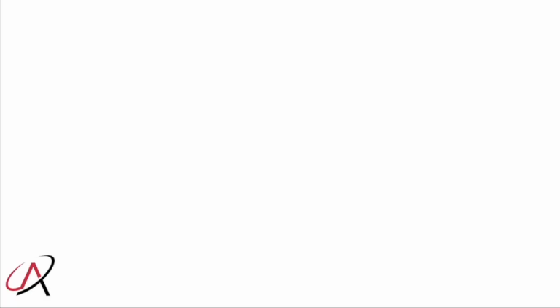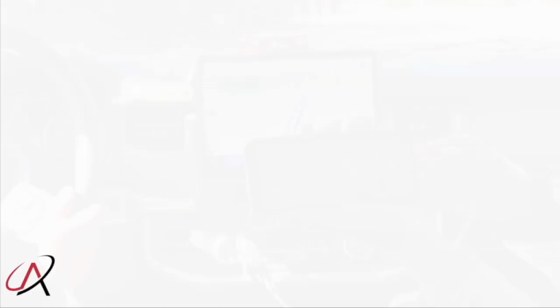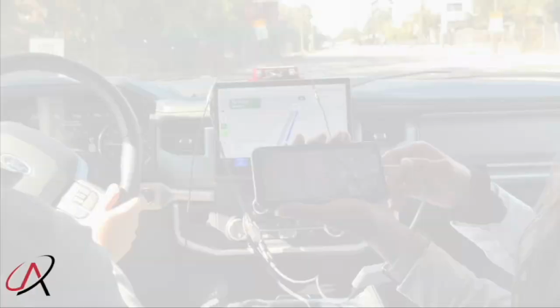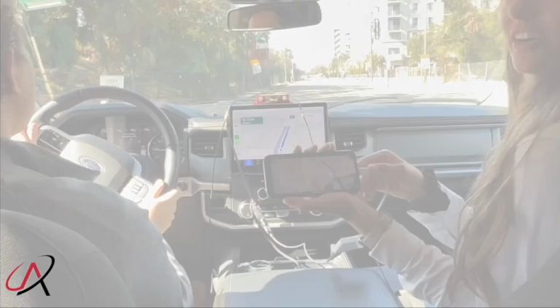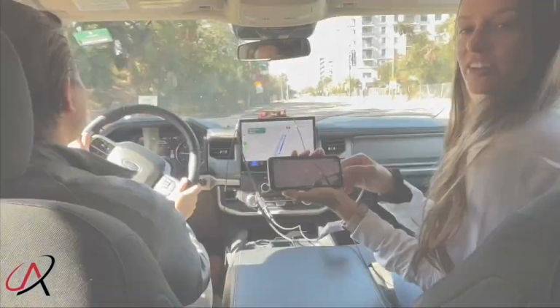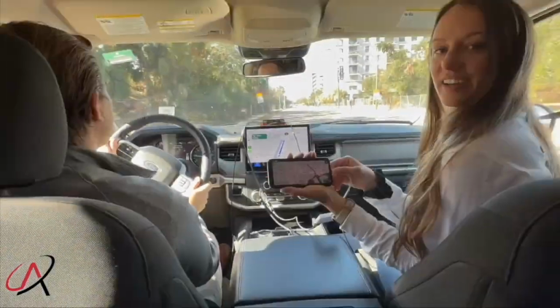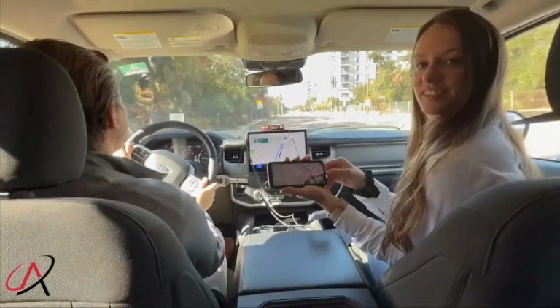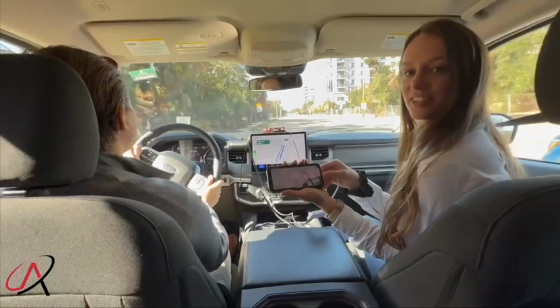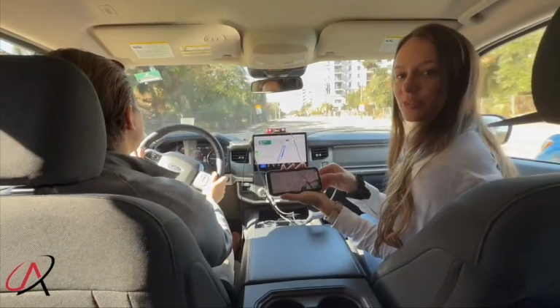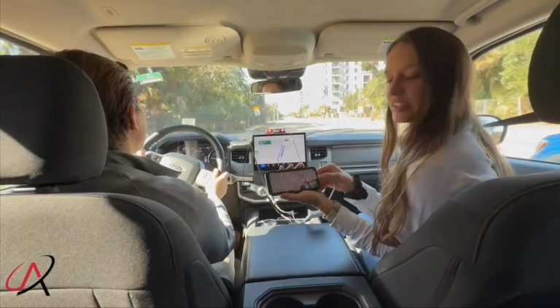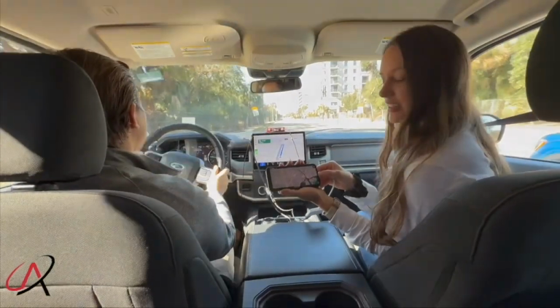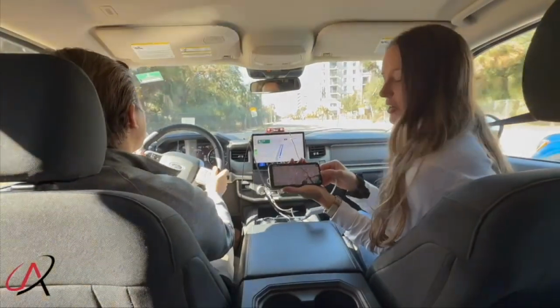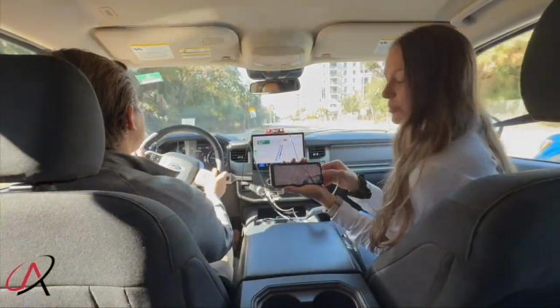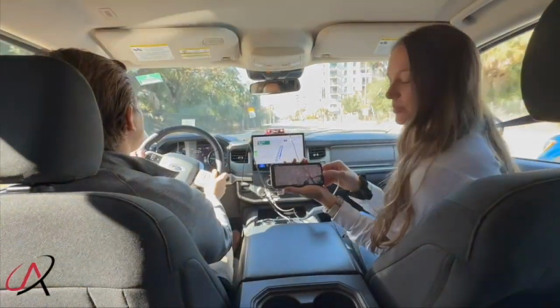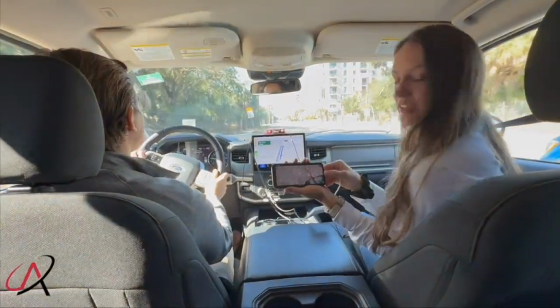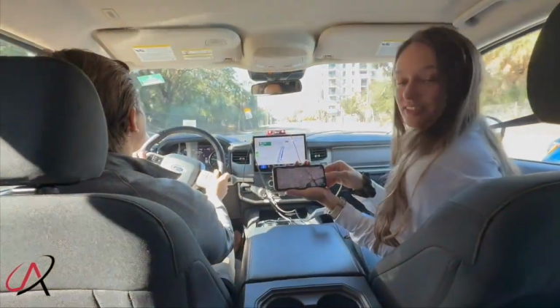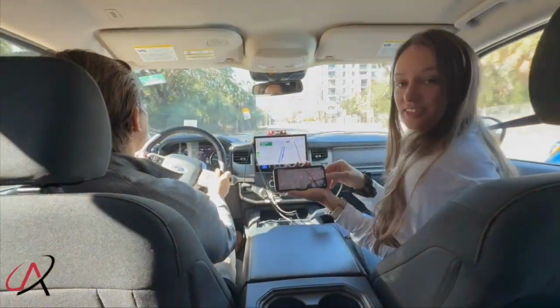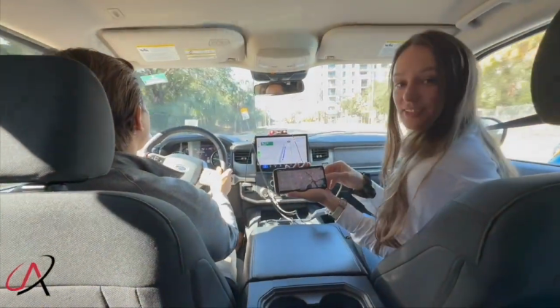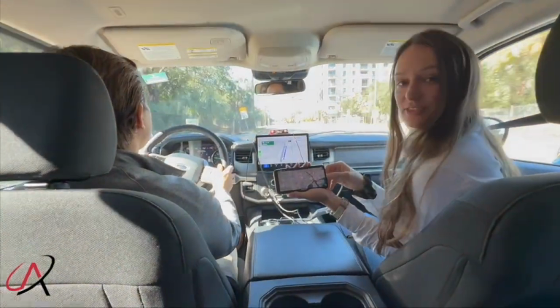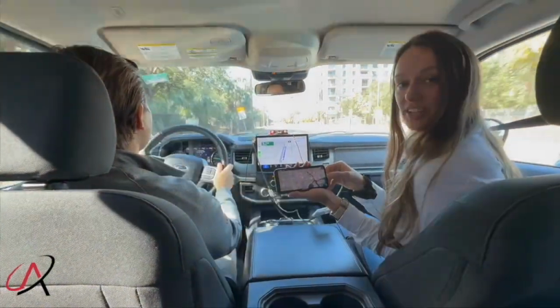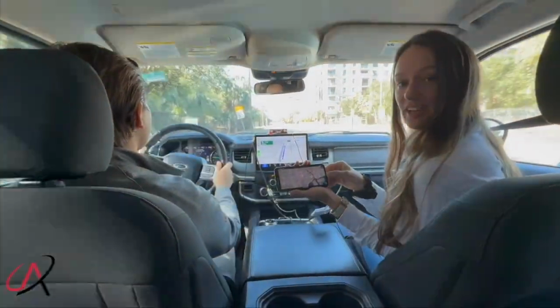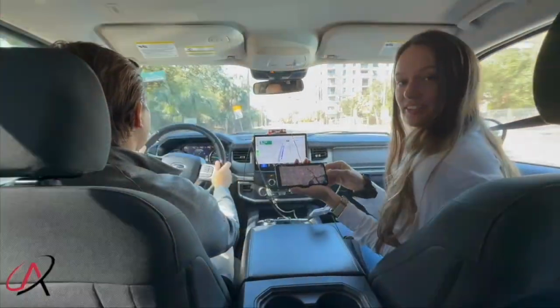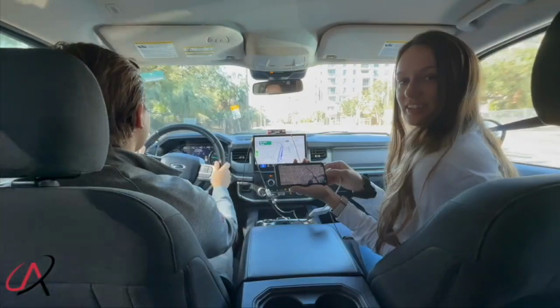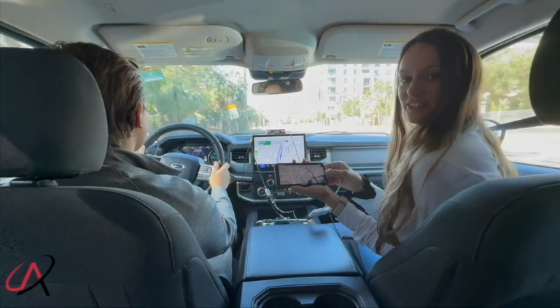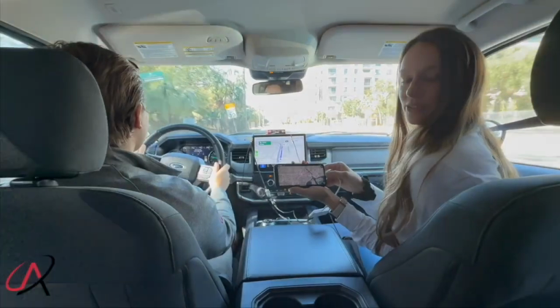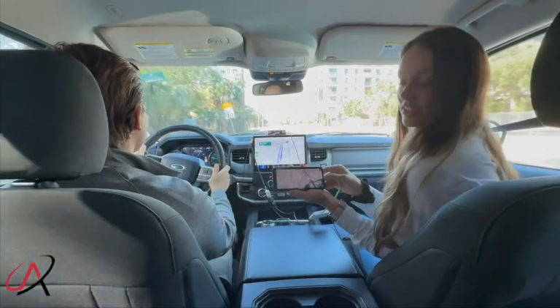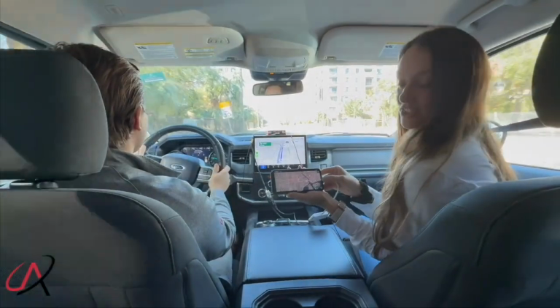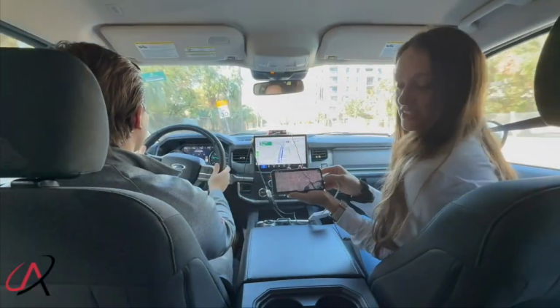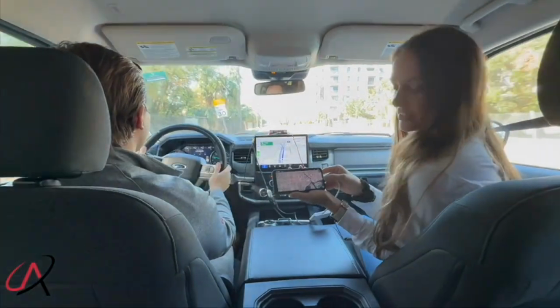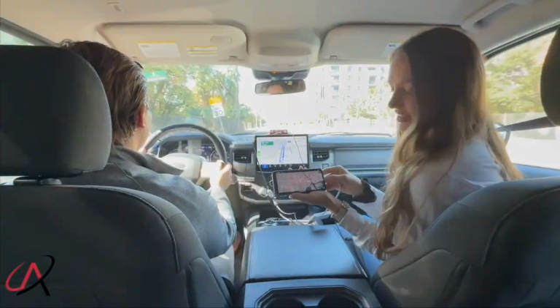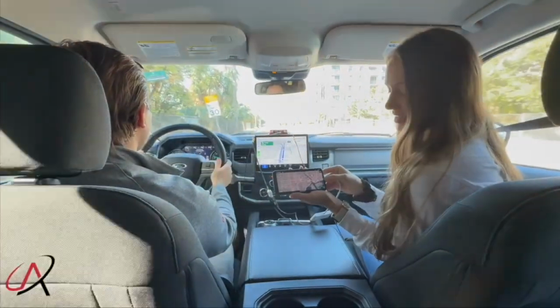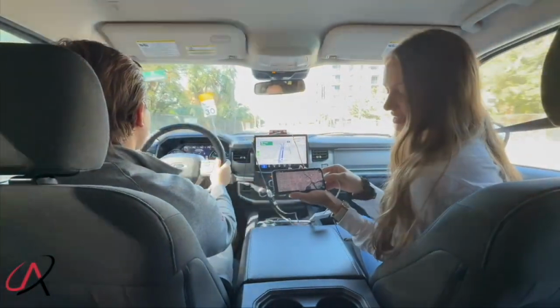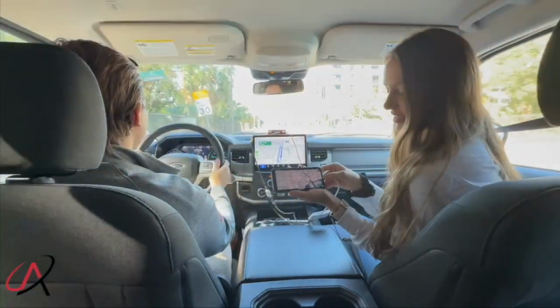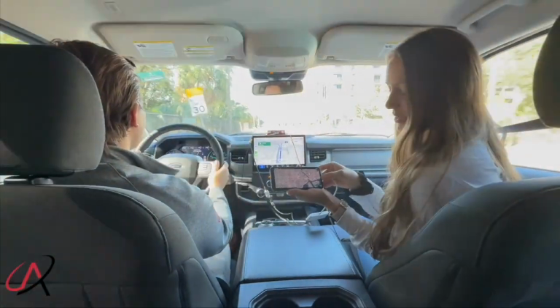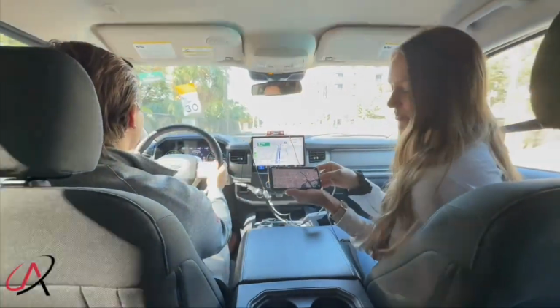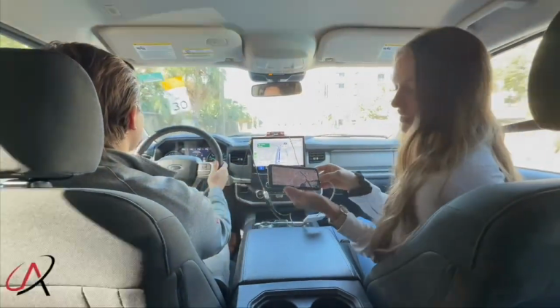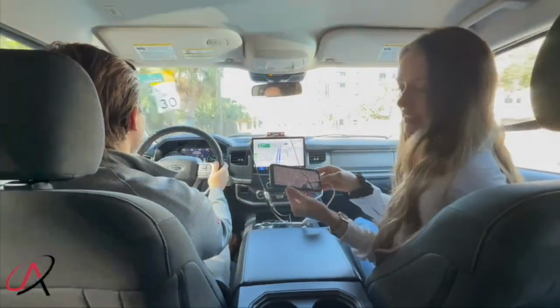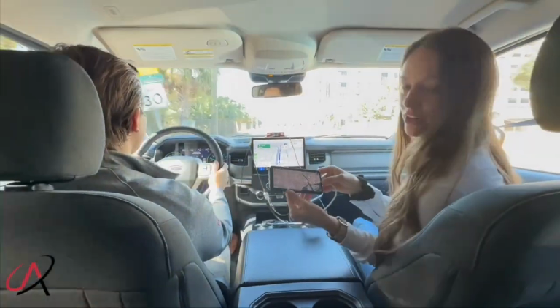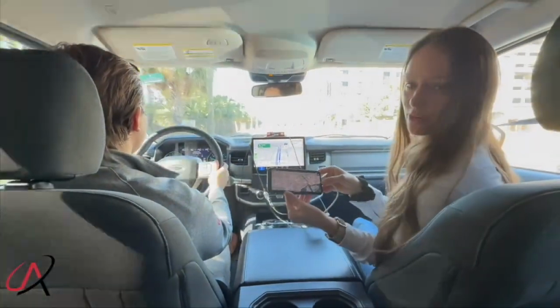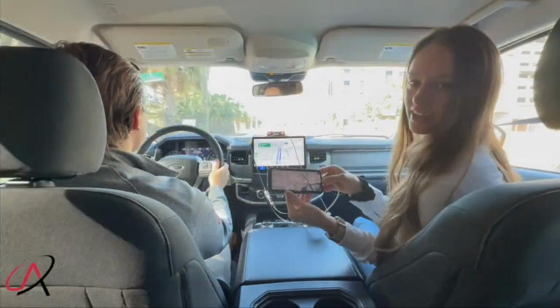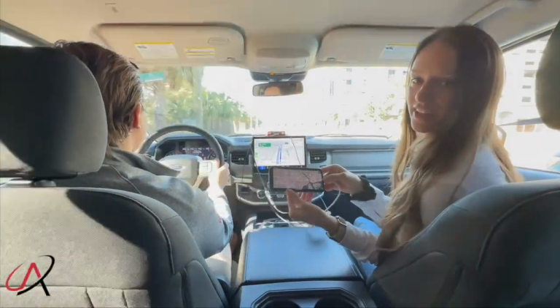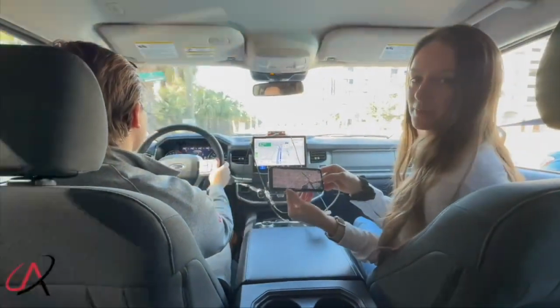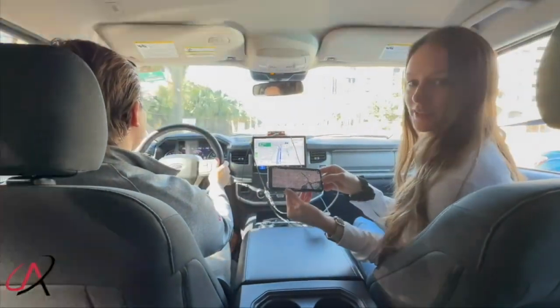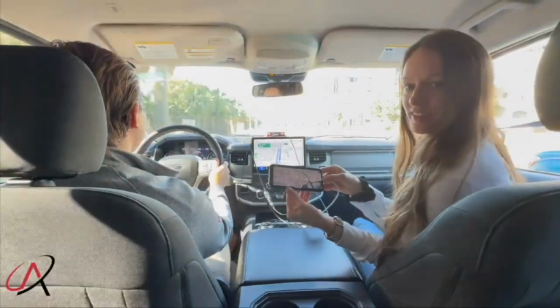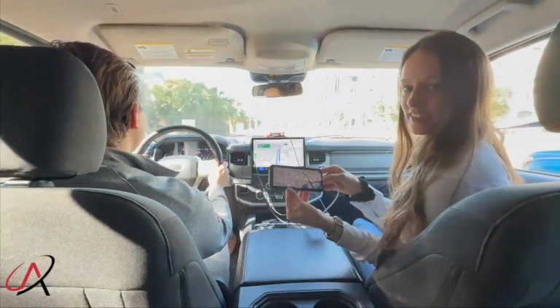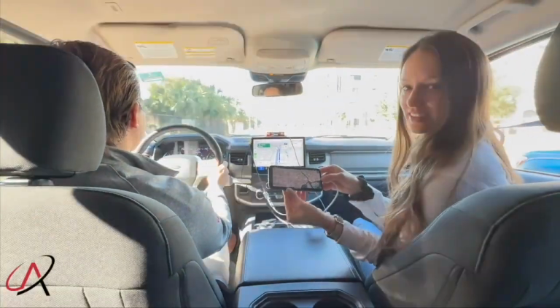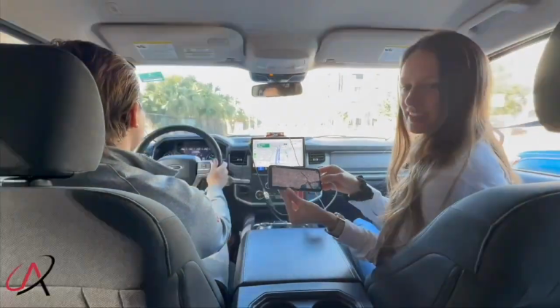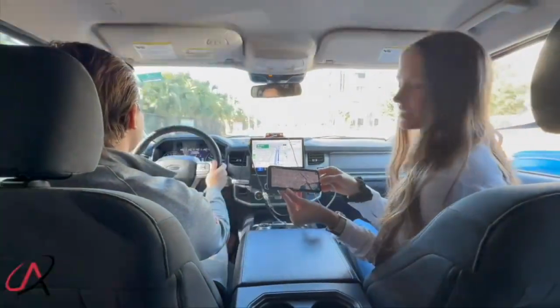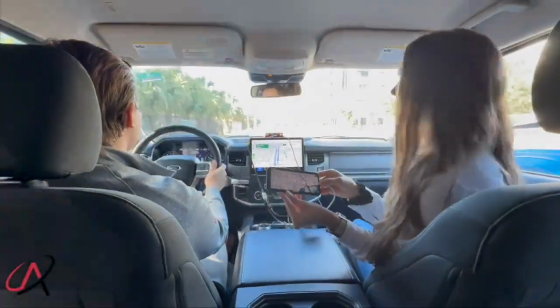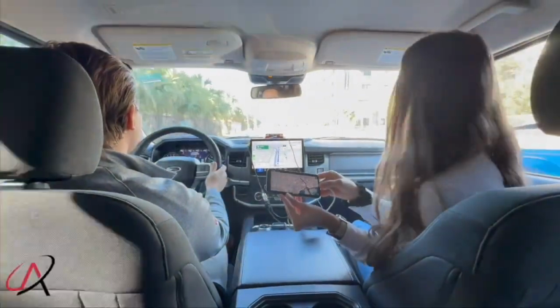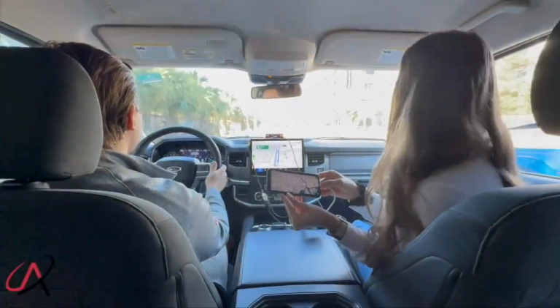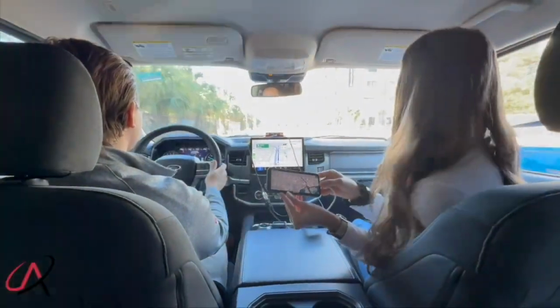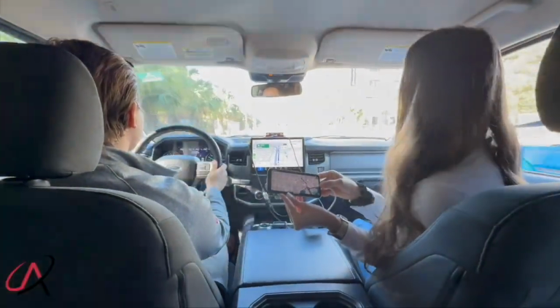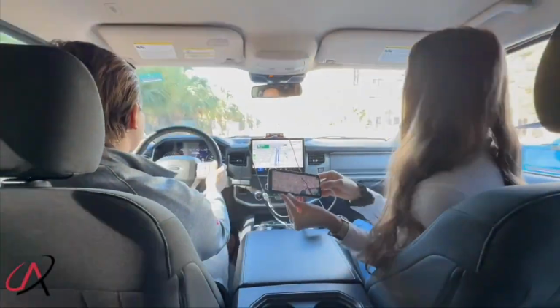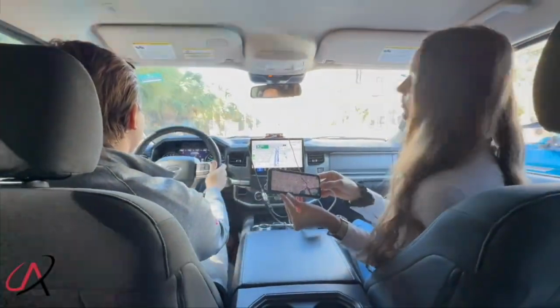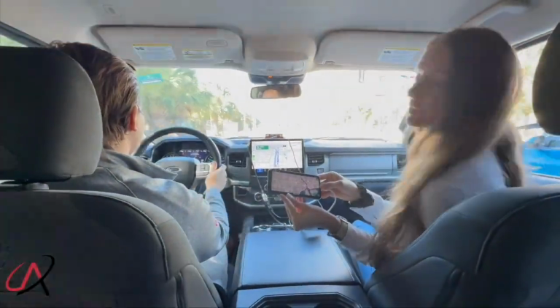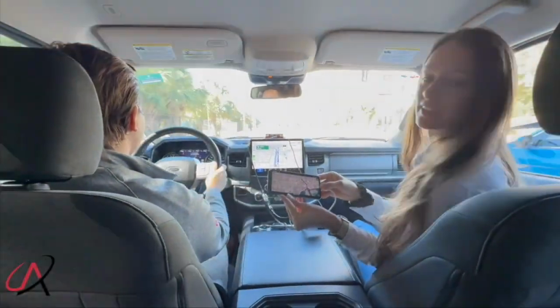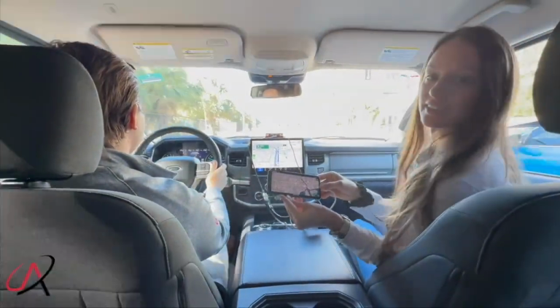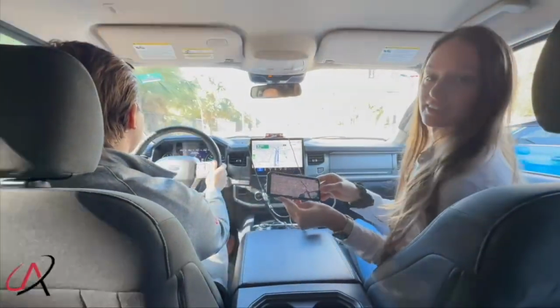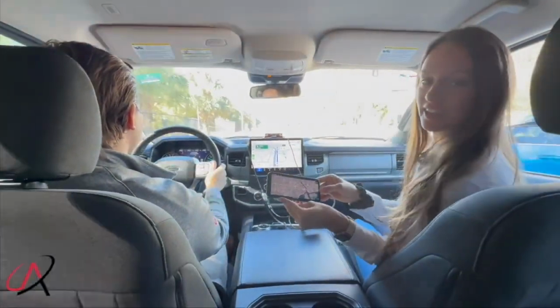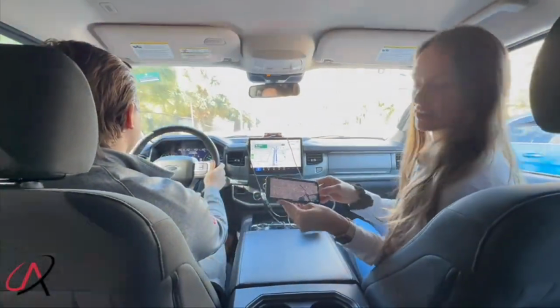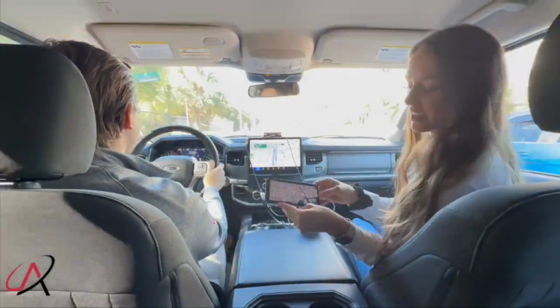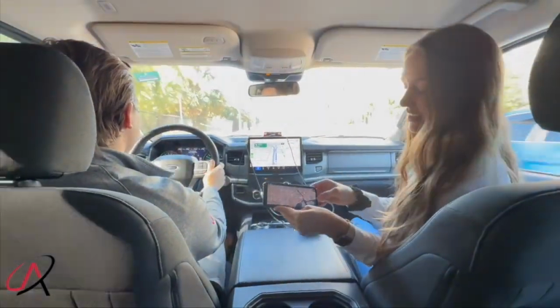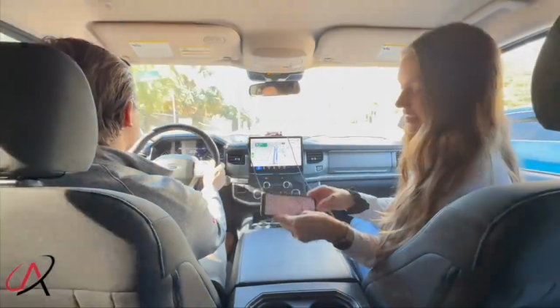We did a couple minutes of driving to initialize the system, and now we're going to unplug the antenna so we will be dead reckoning.